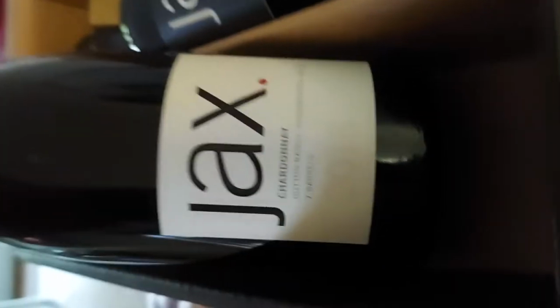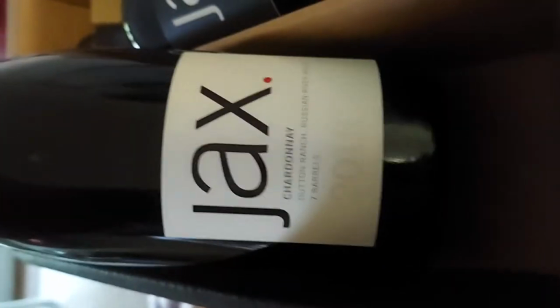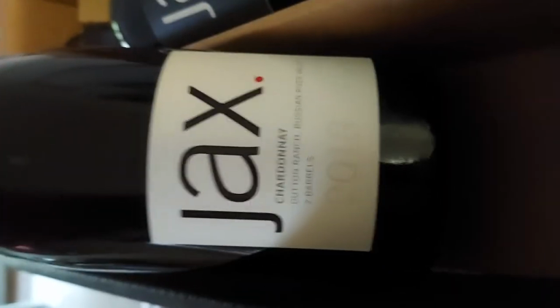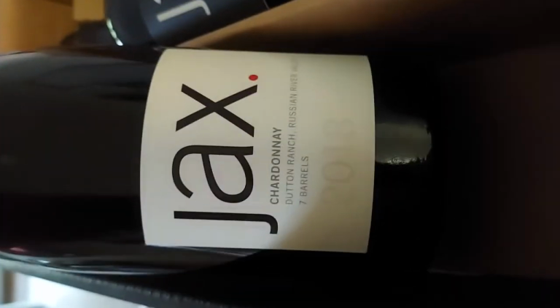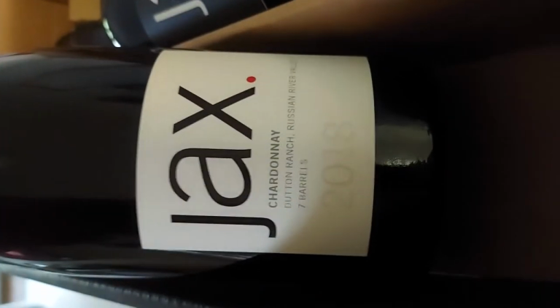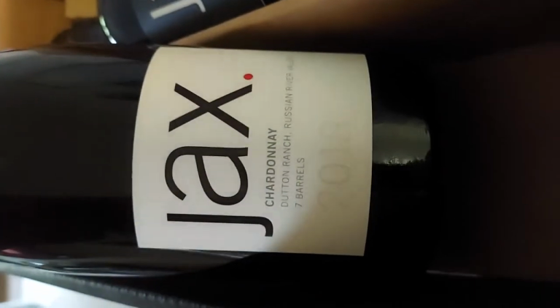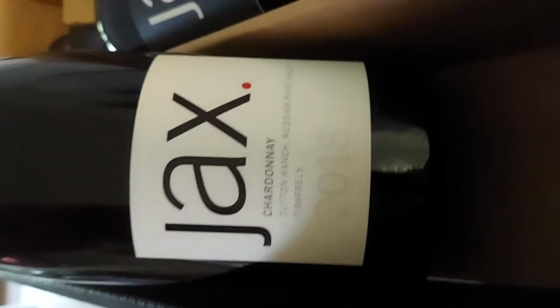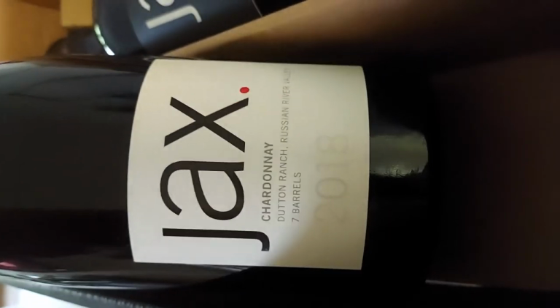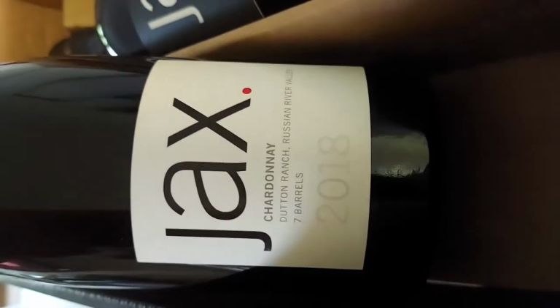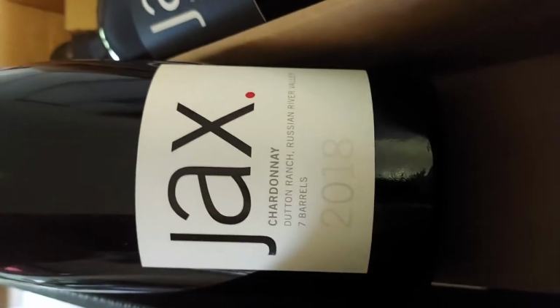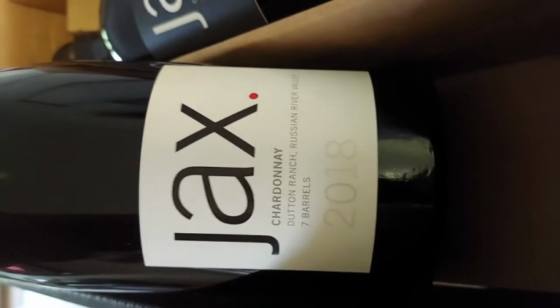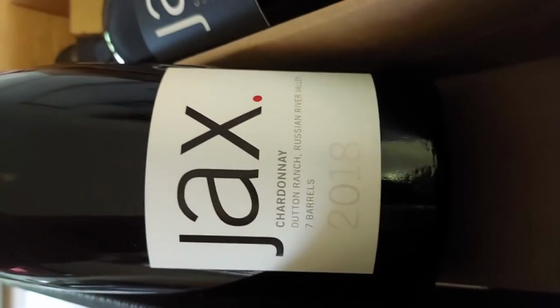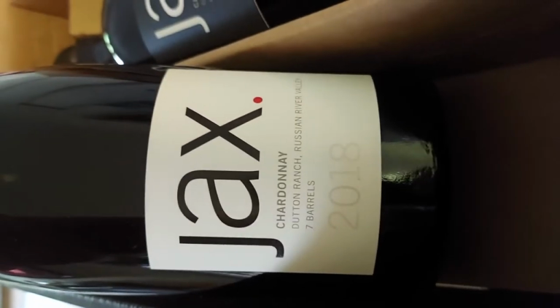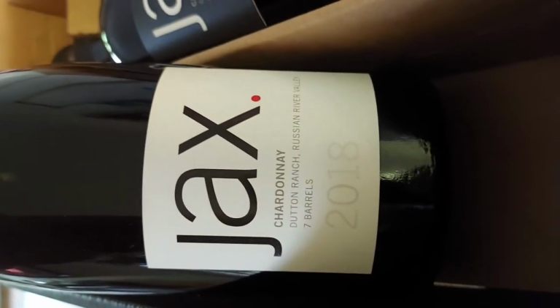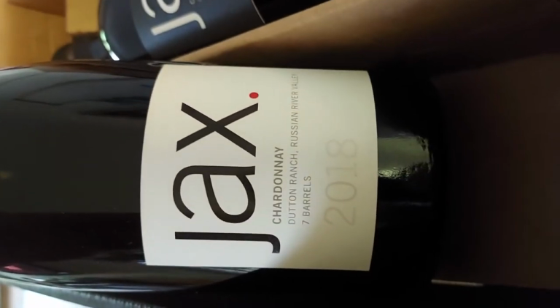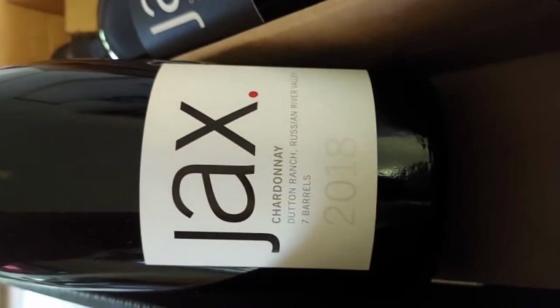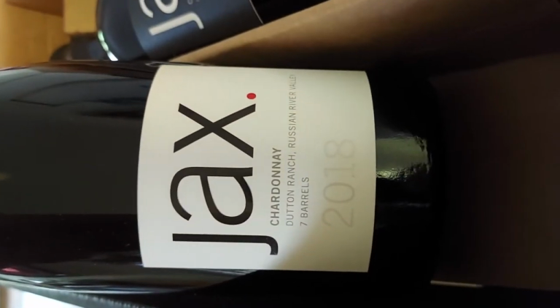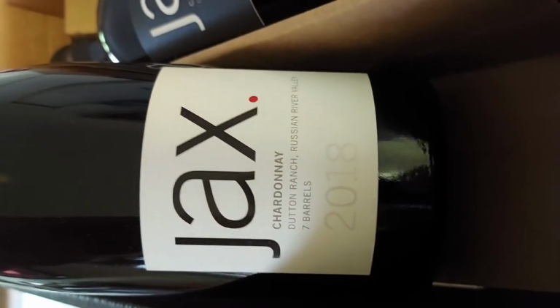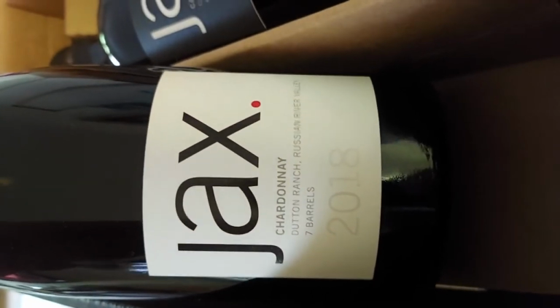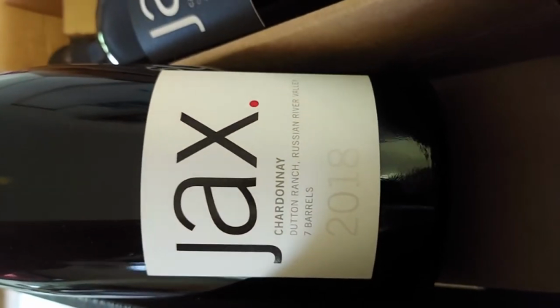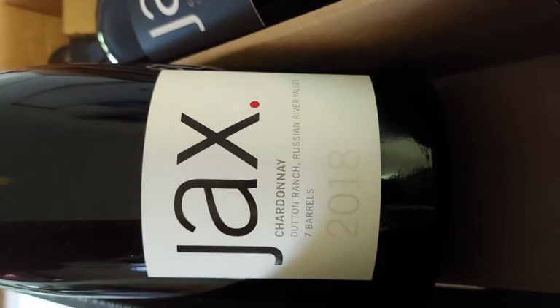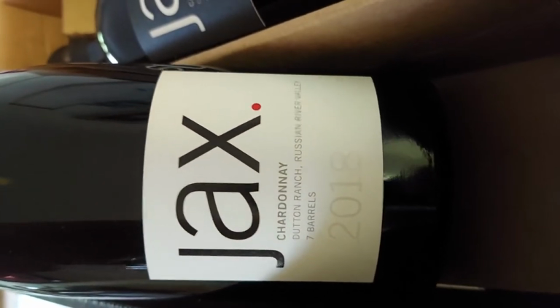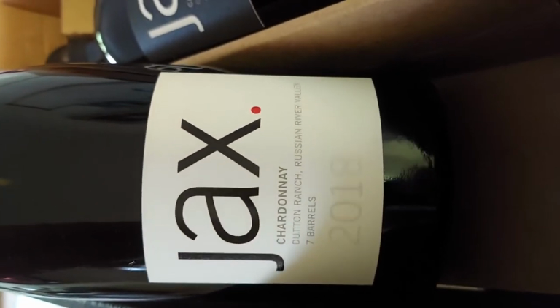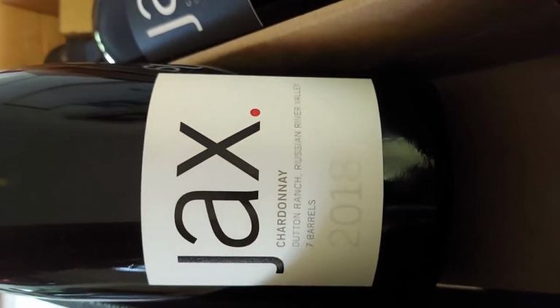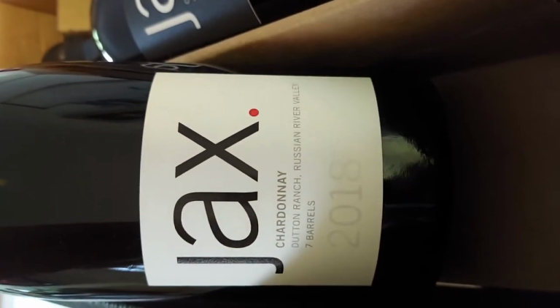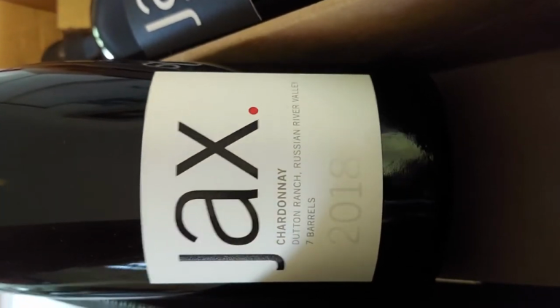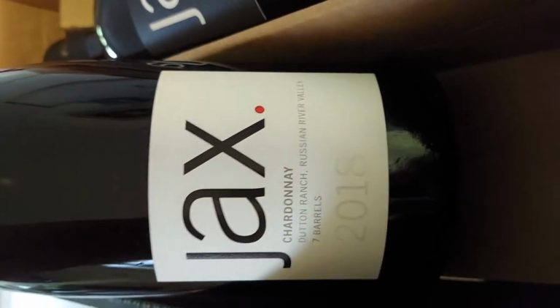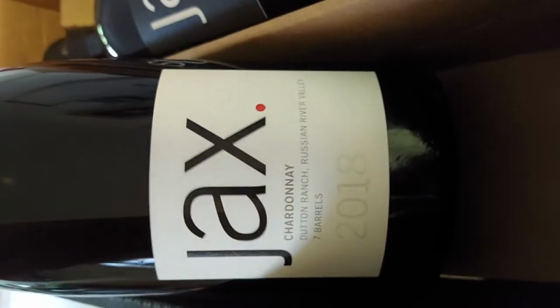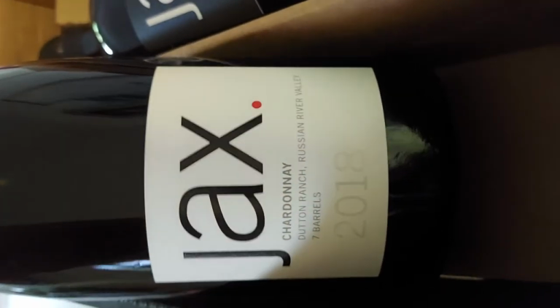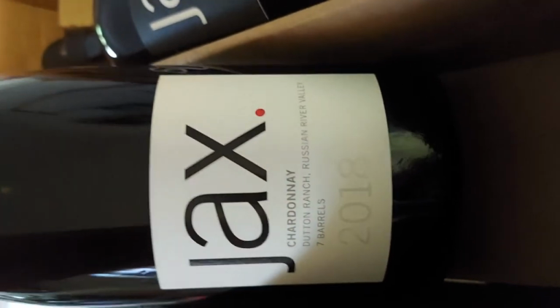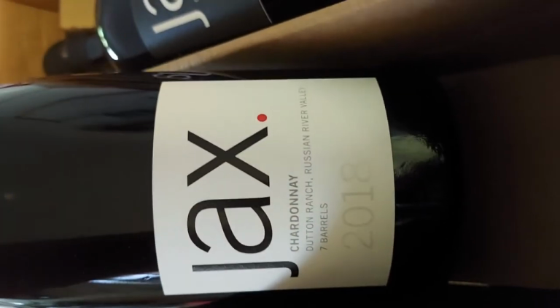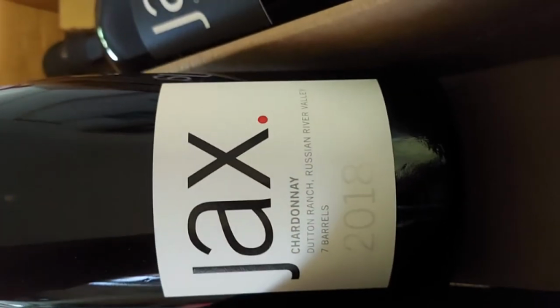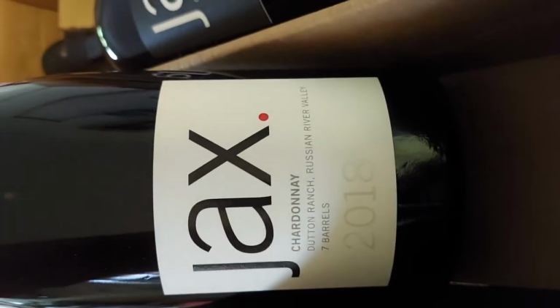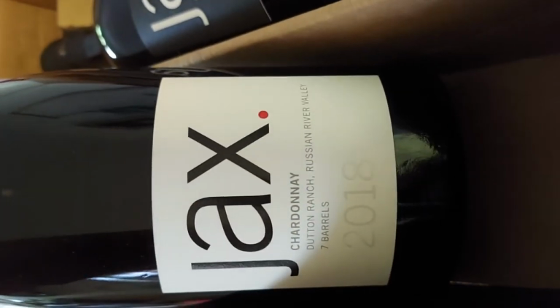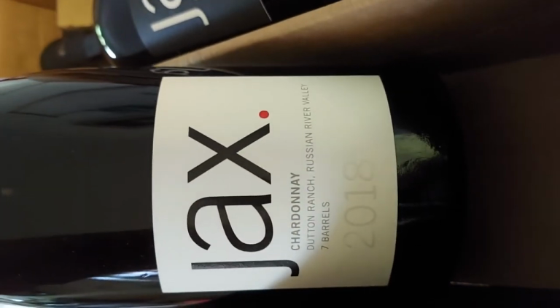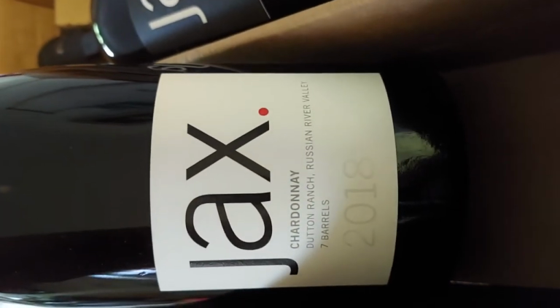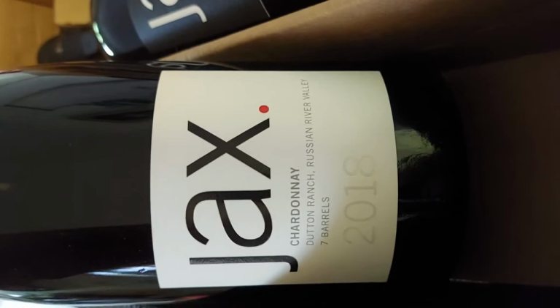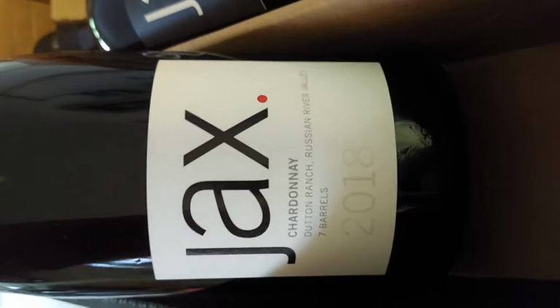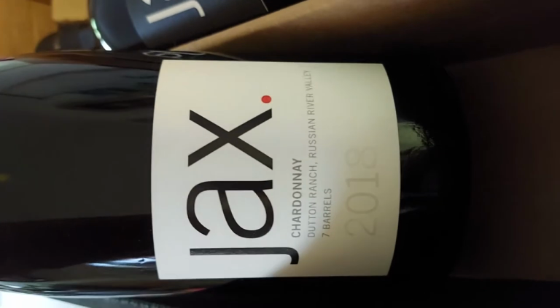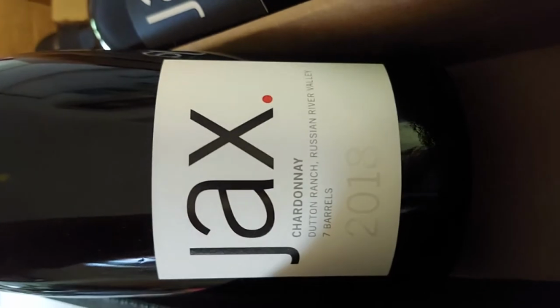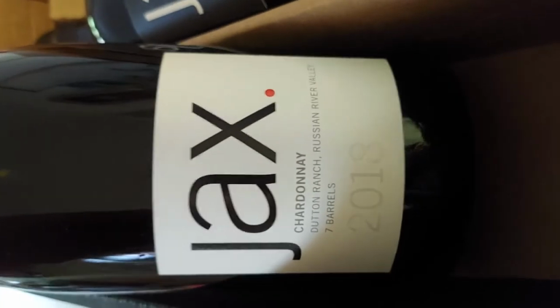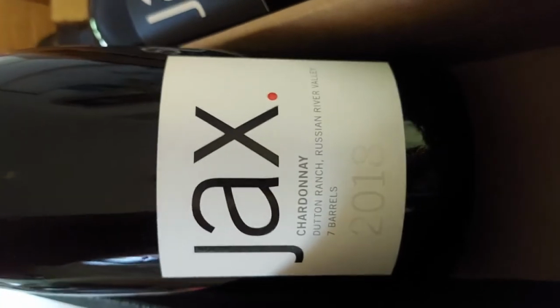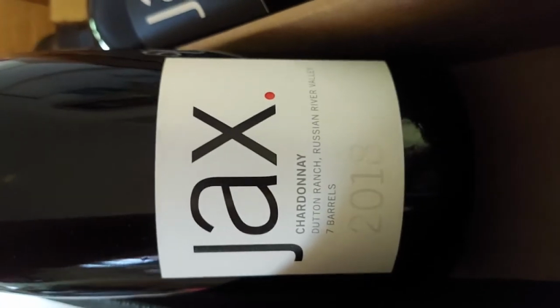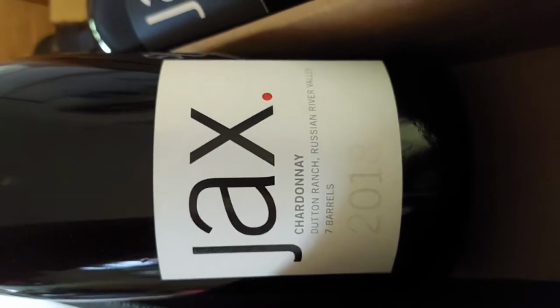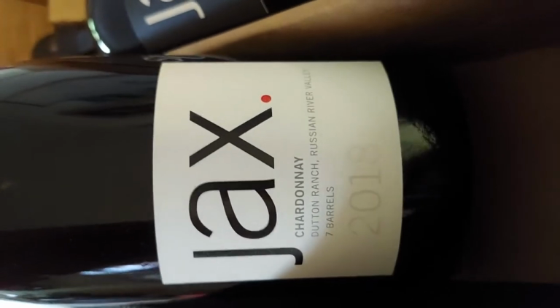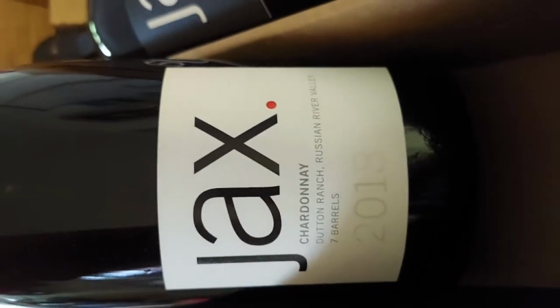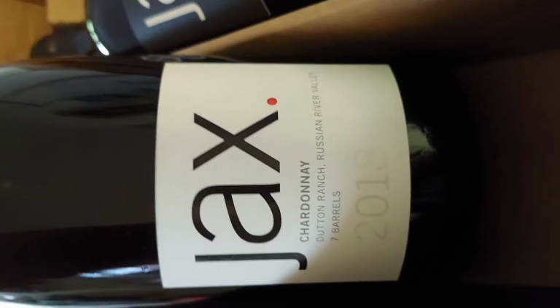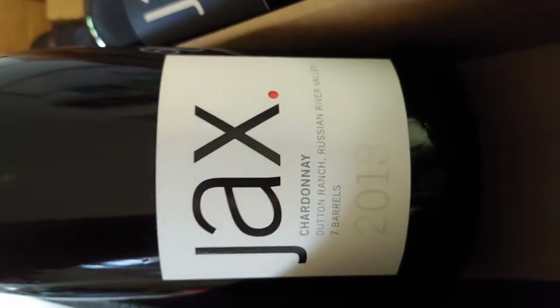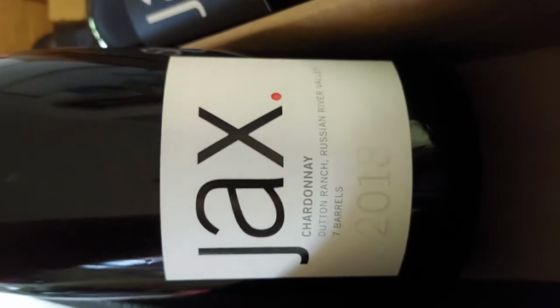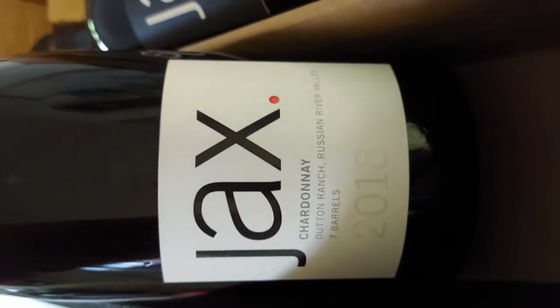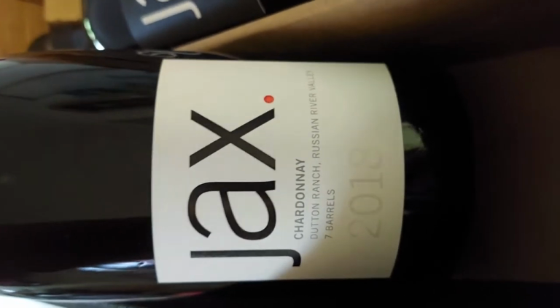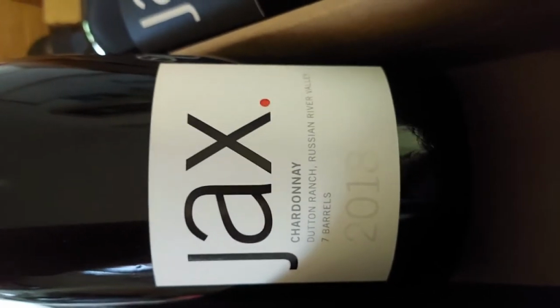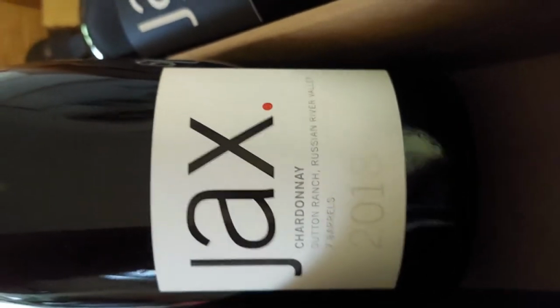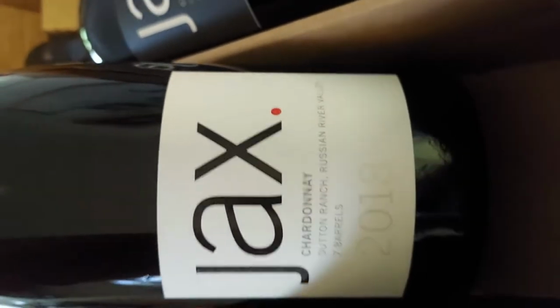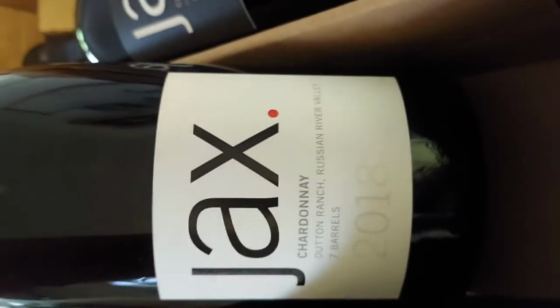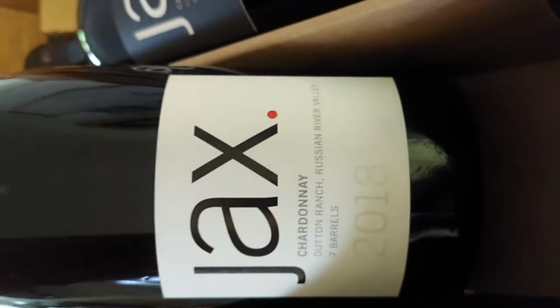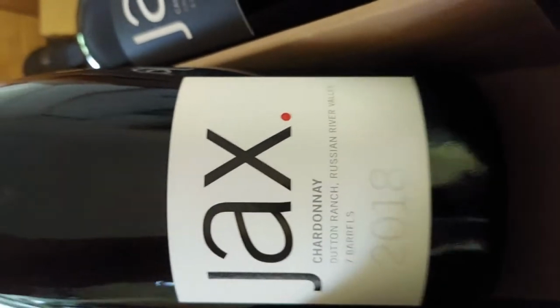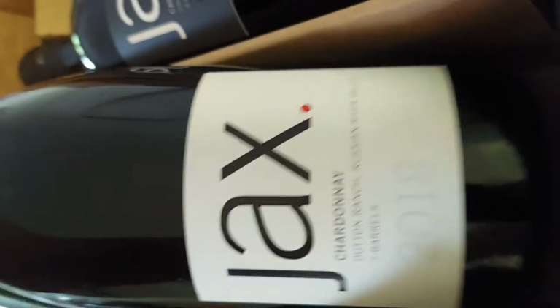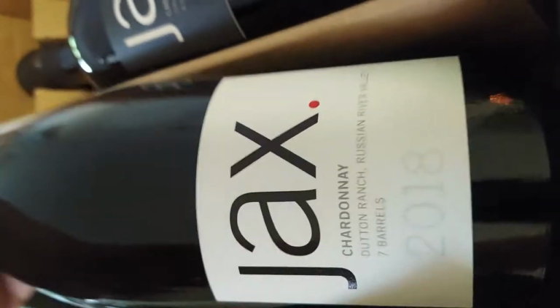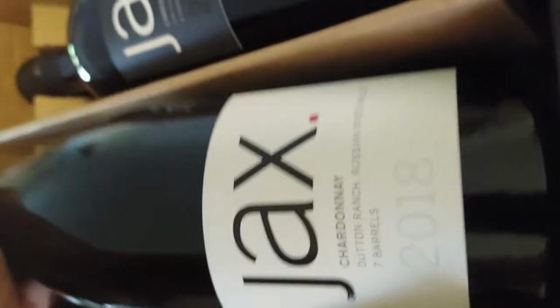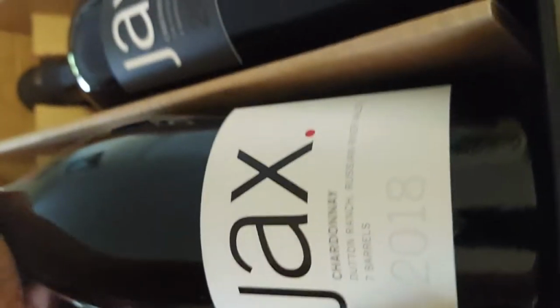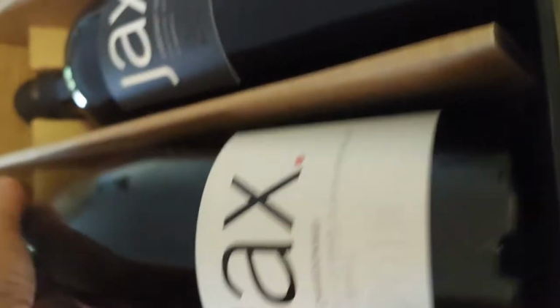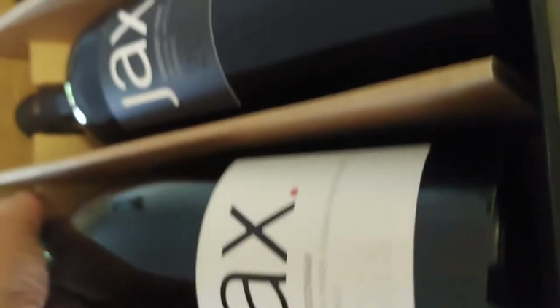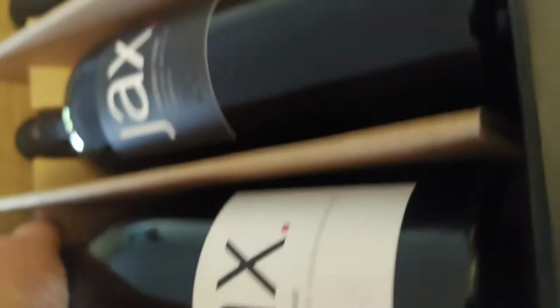The first one is a Jack's Chardonnay from the Dutton Ranch, Russian River Valley, California. There were only seven barrels of this since 2018.